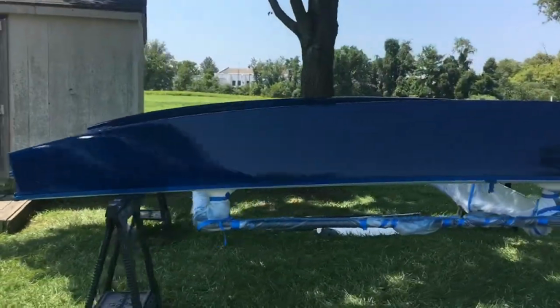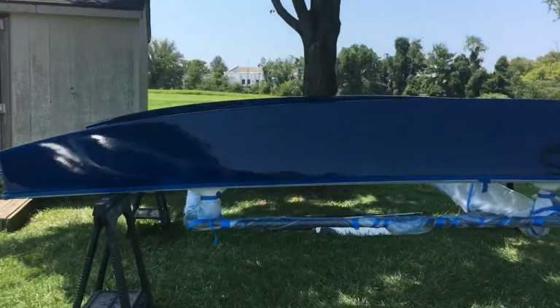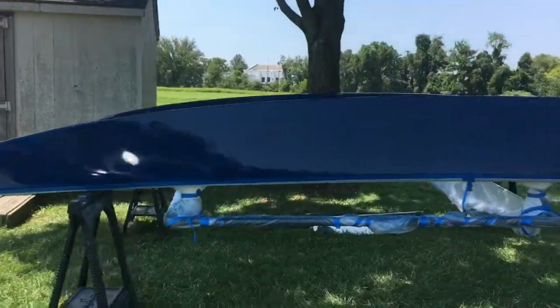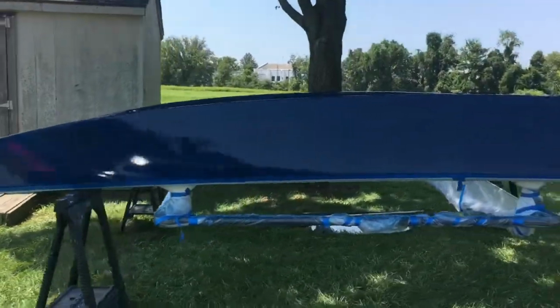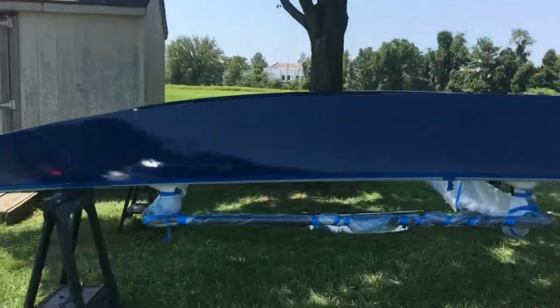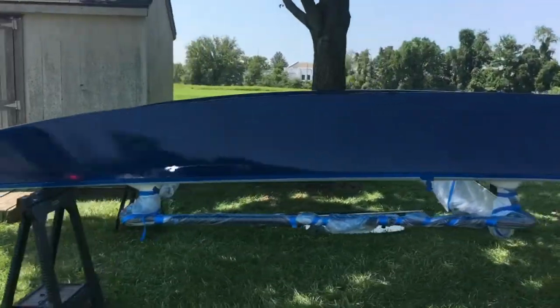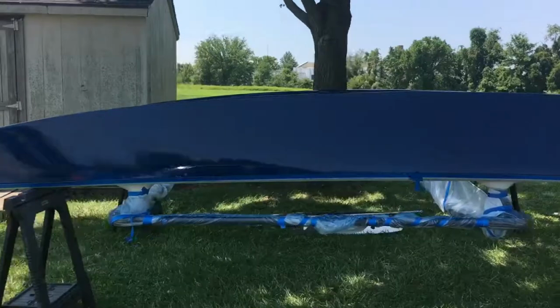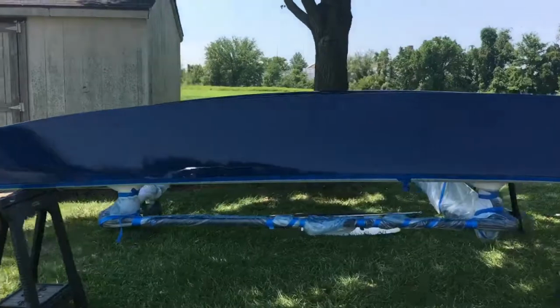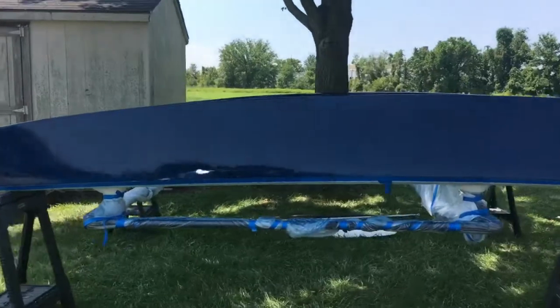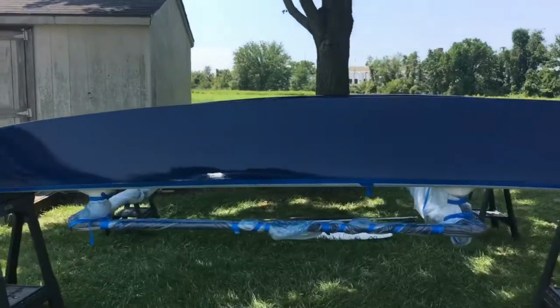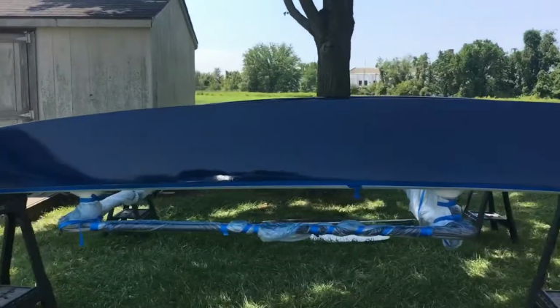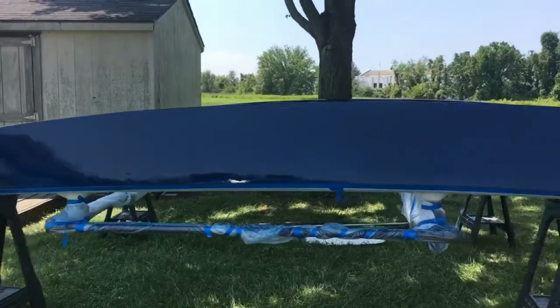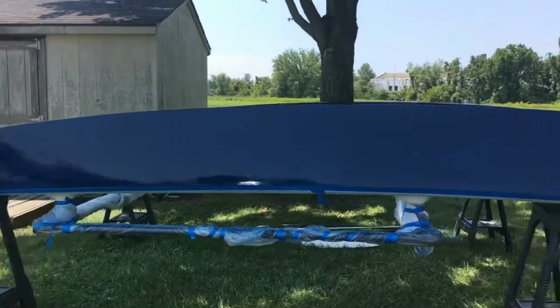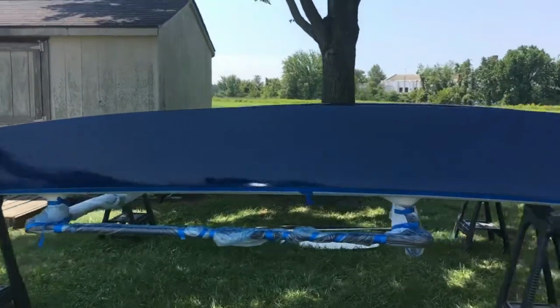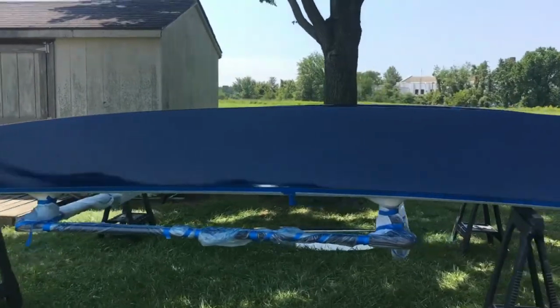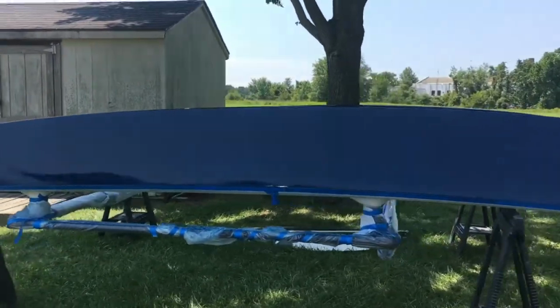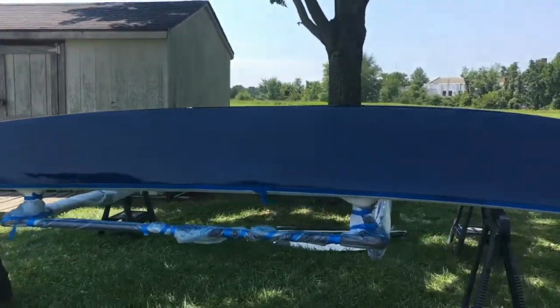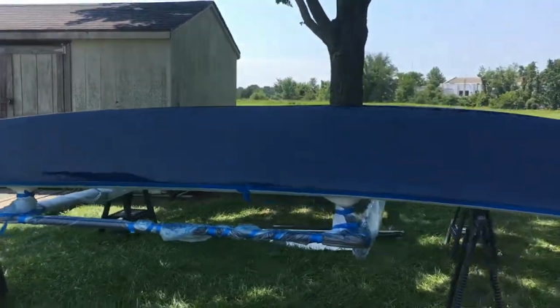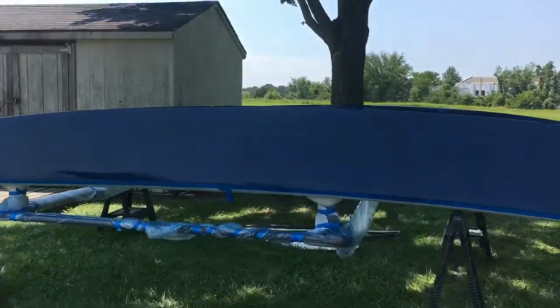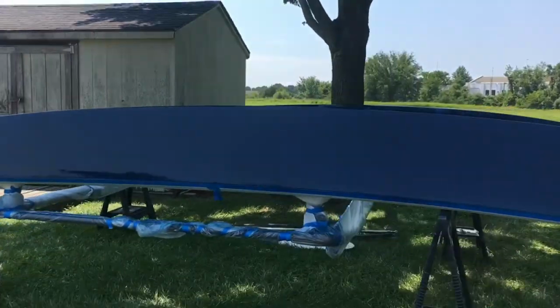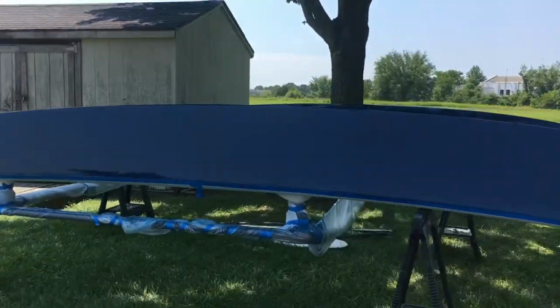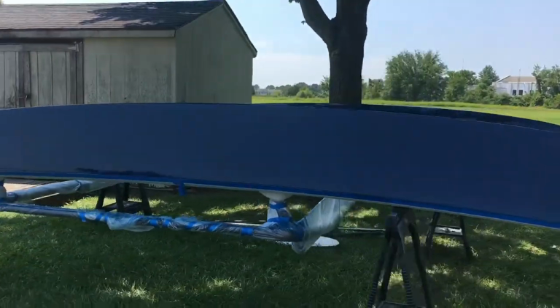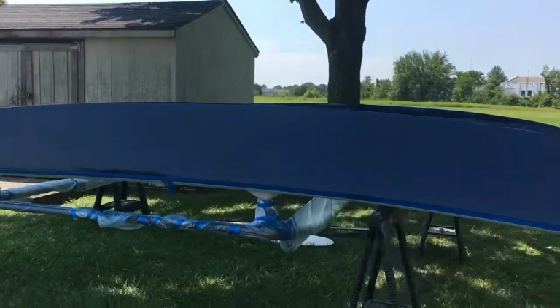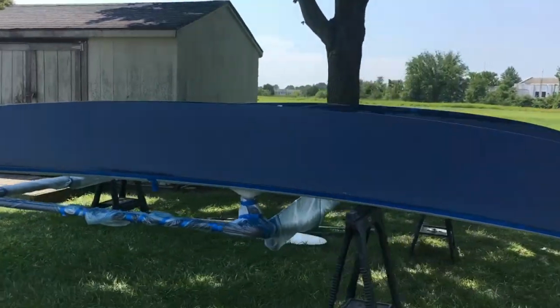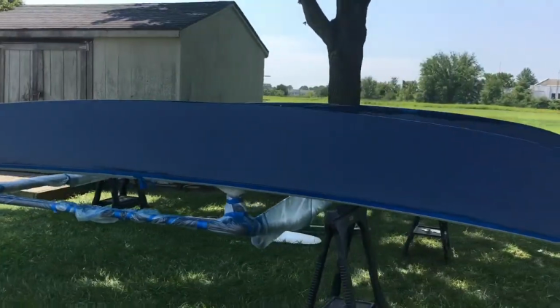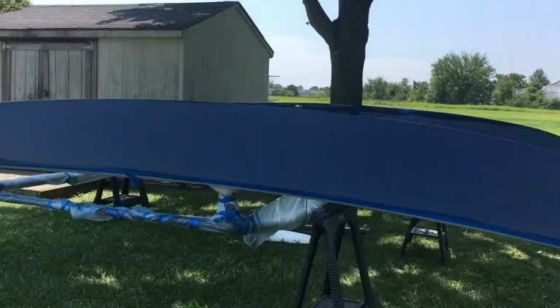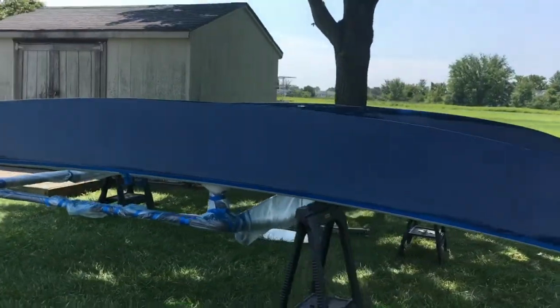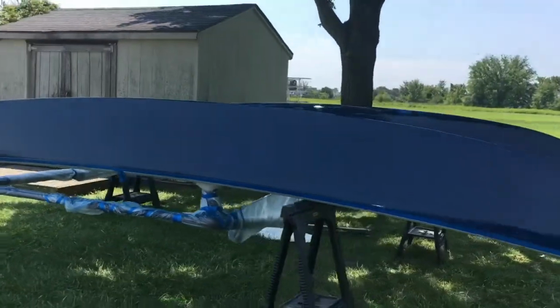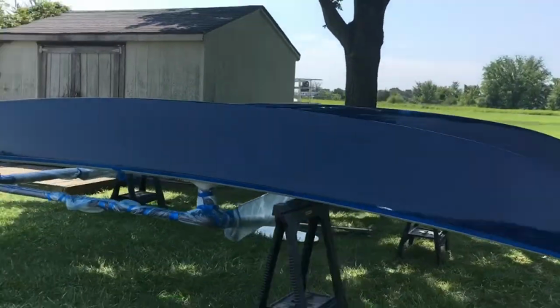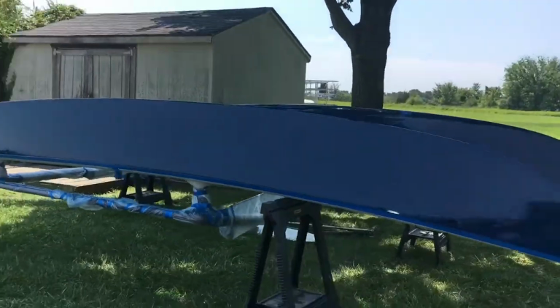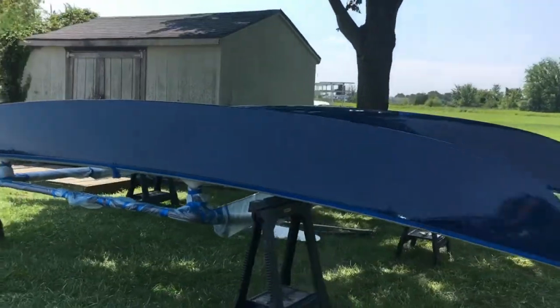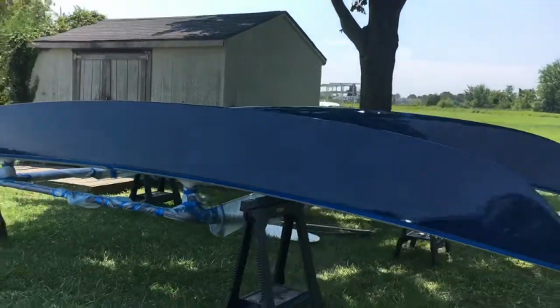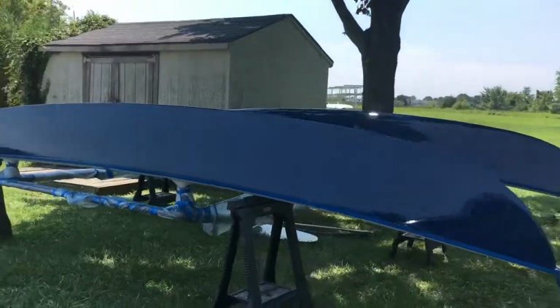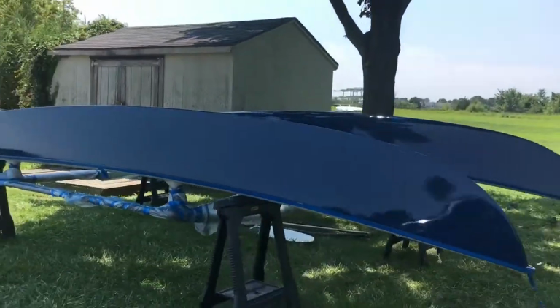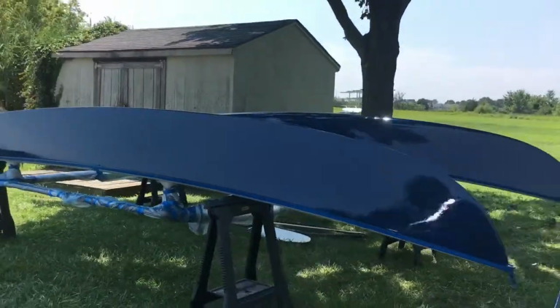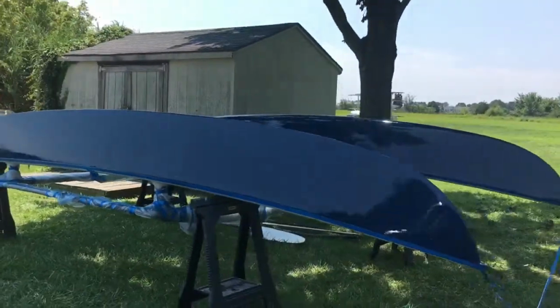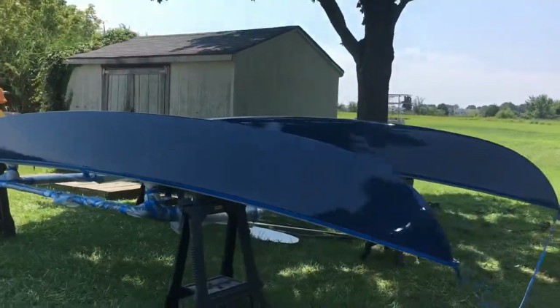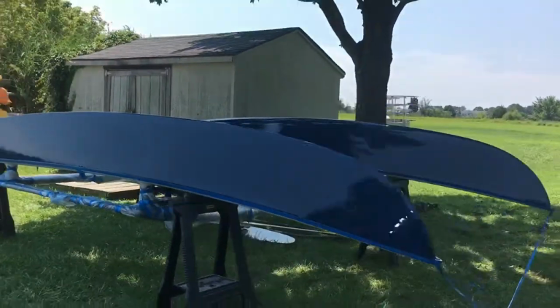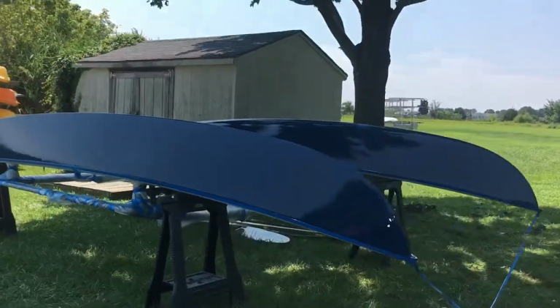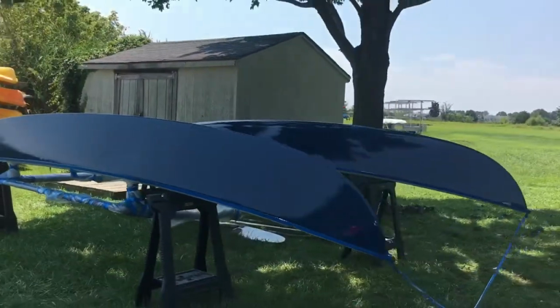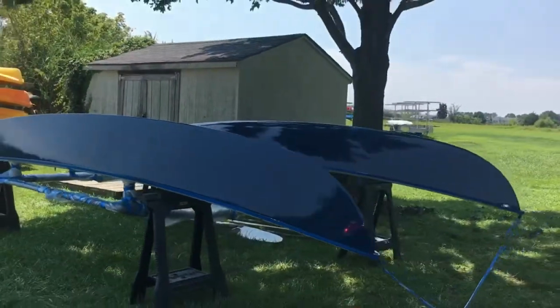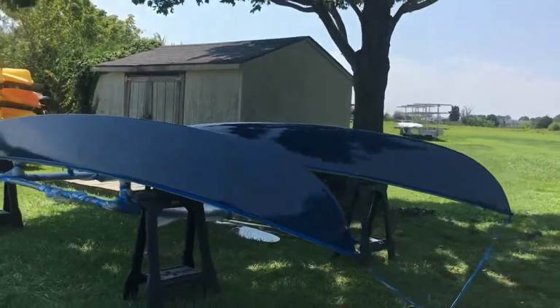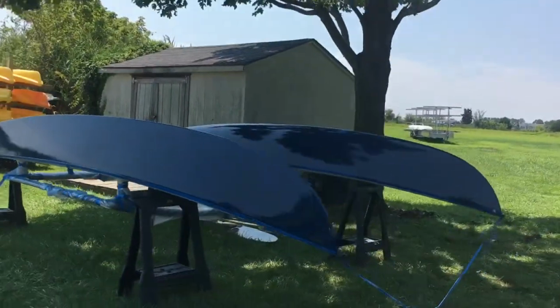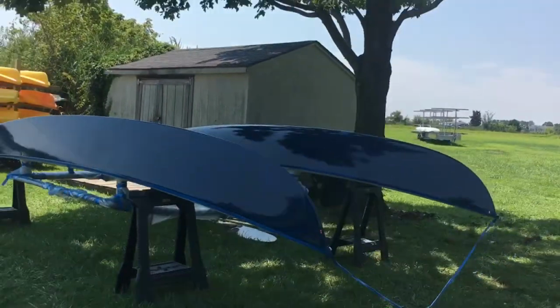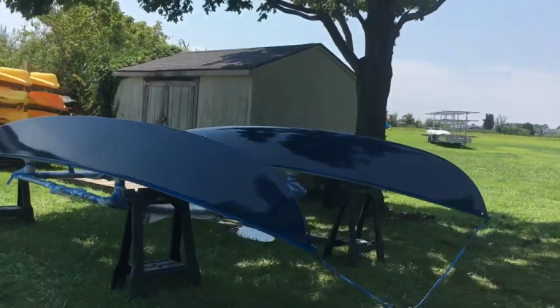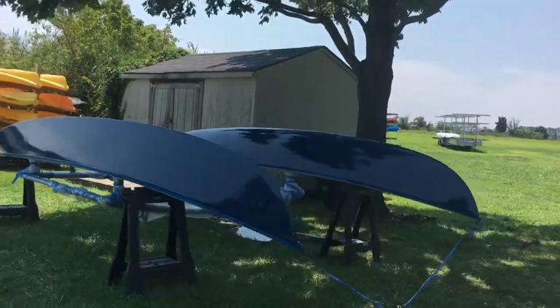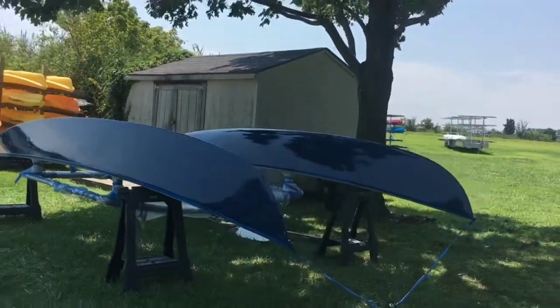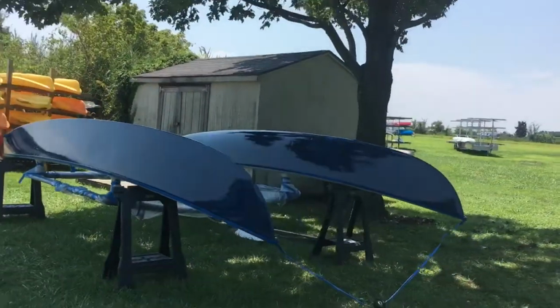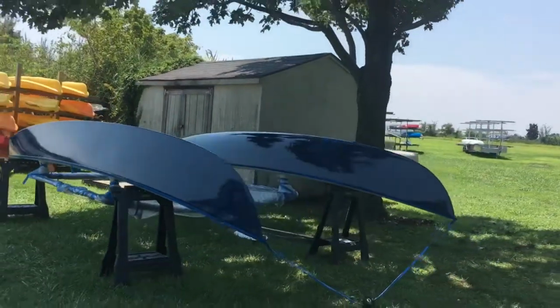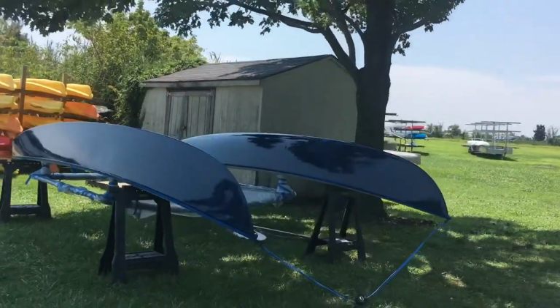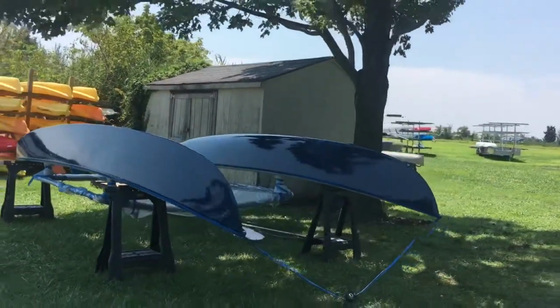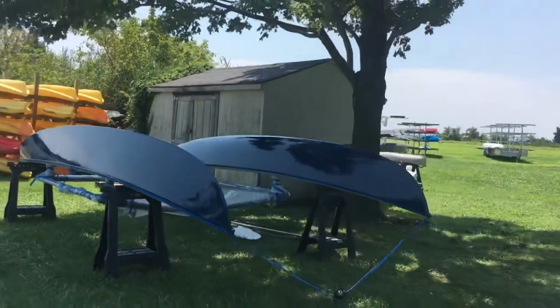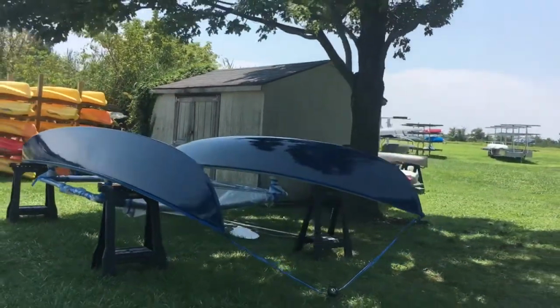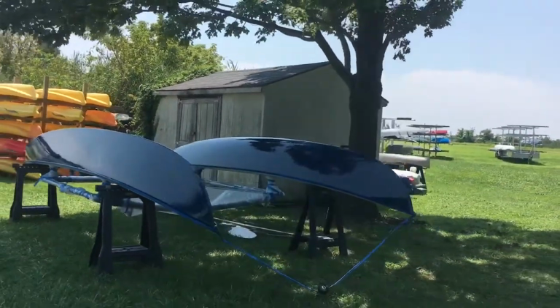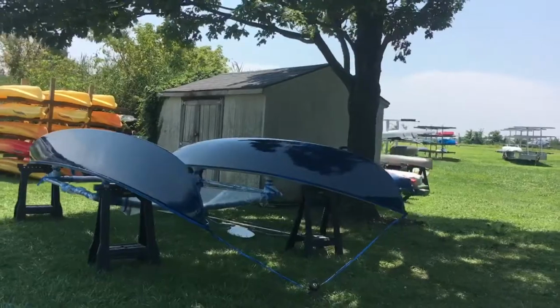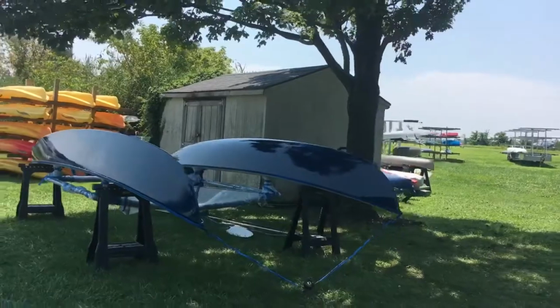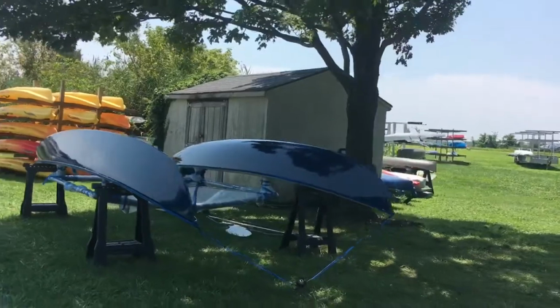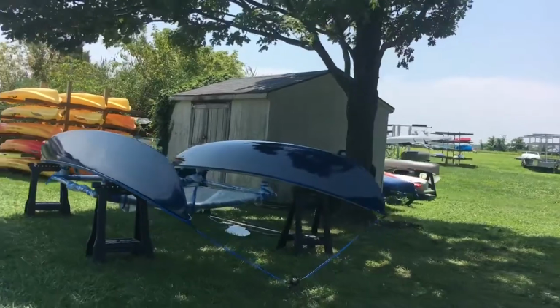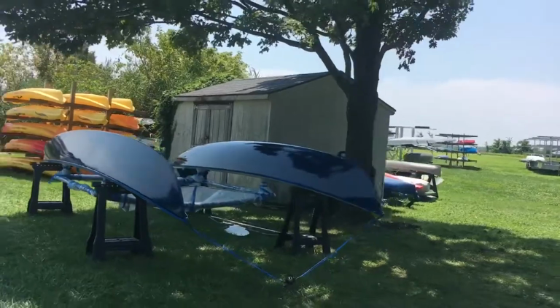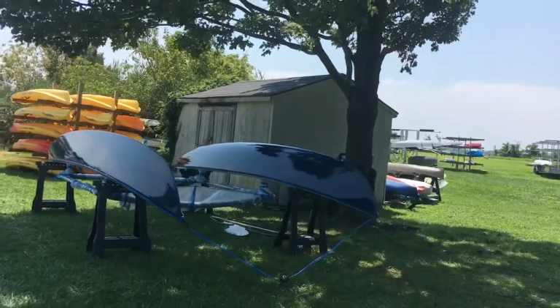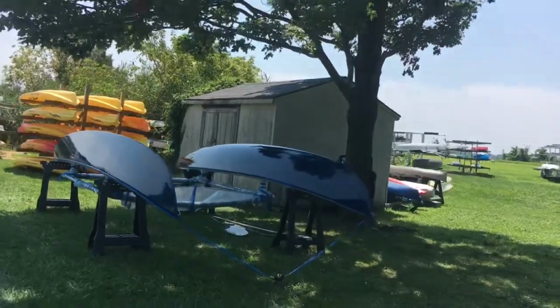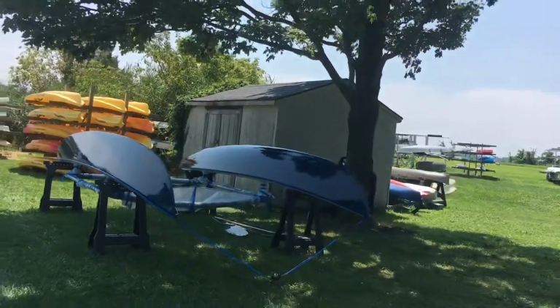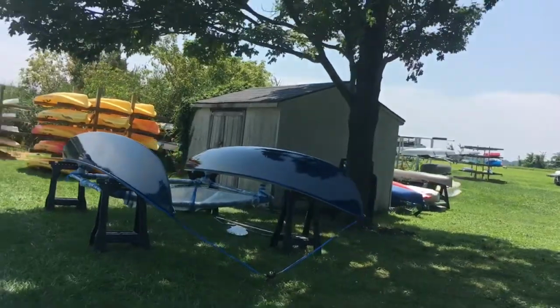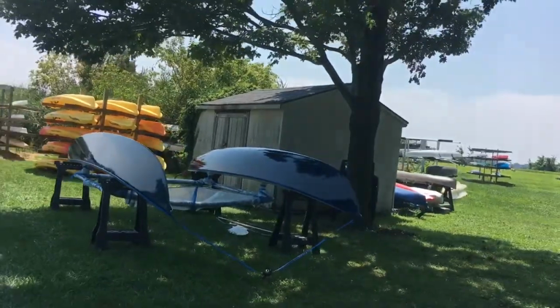Stay tuned for more details of our Electric Boat Marathon candidate, and maybe even live coverage during the race on October 6th.